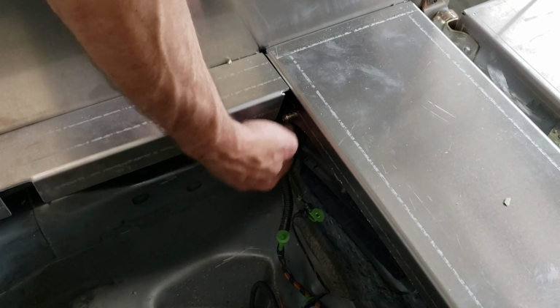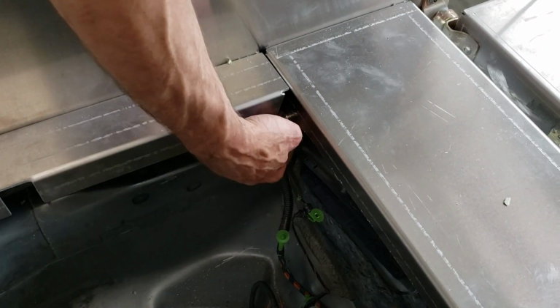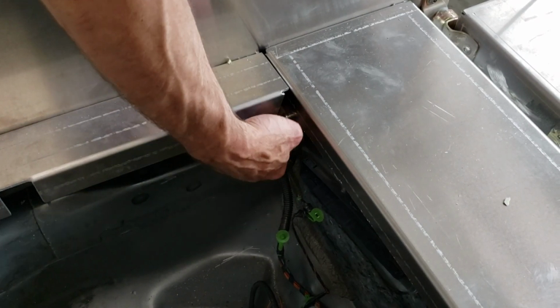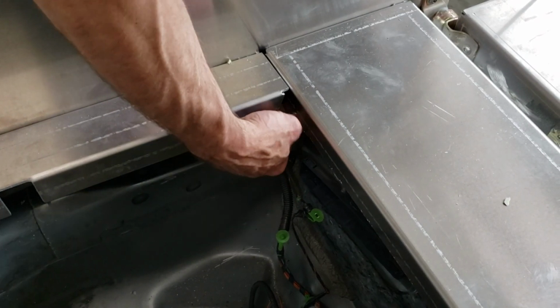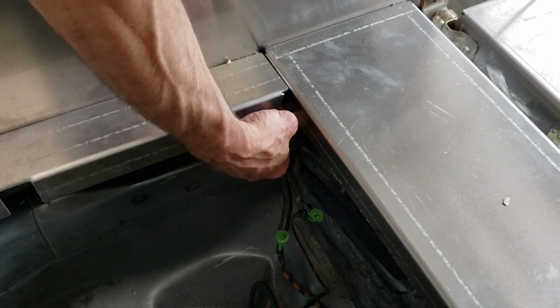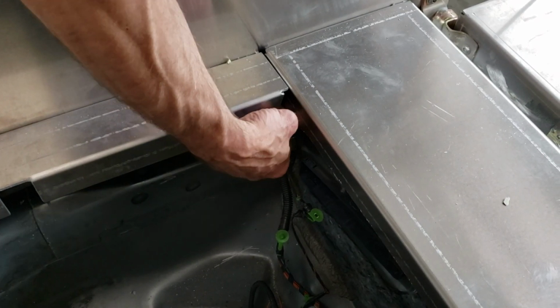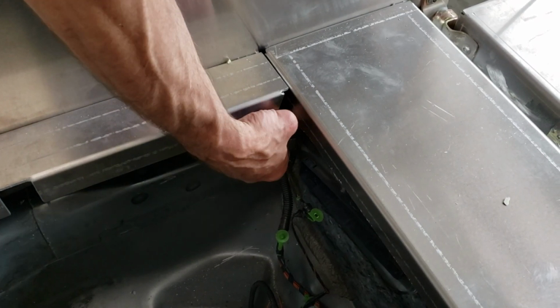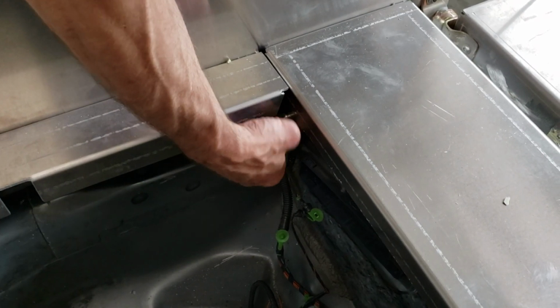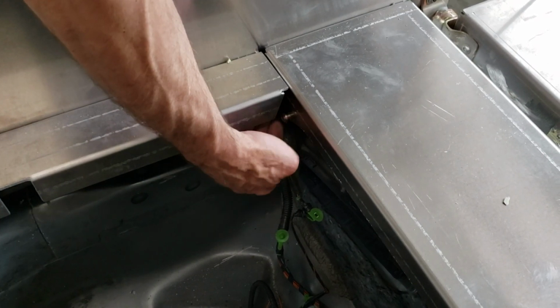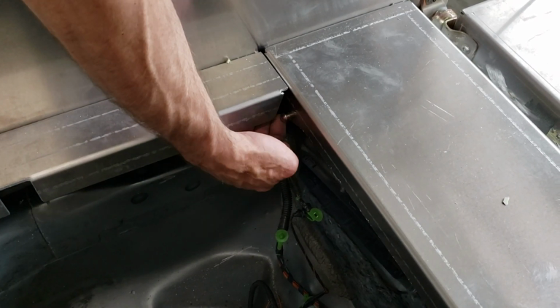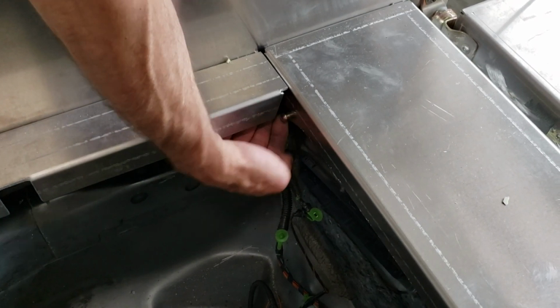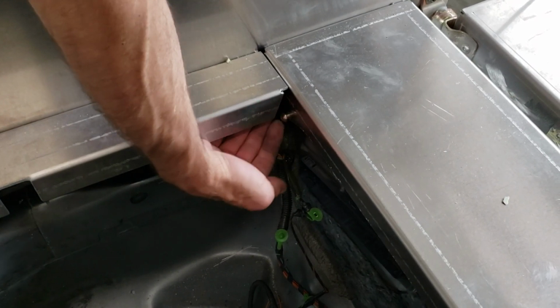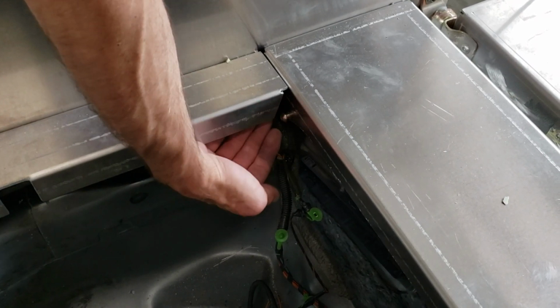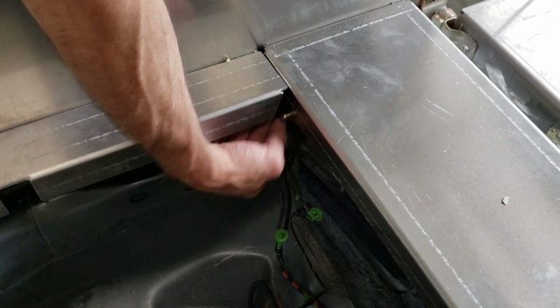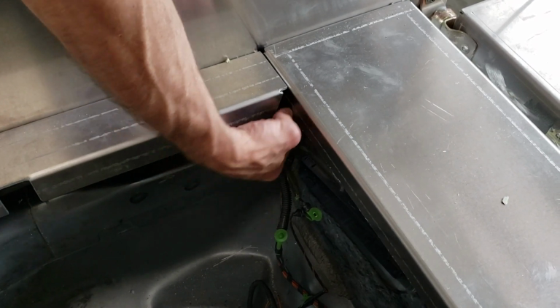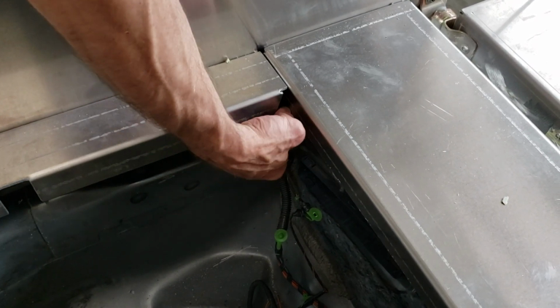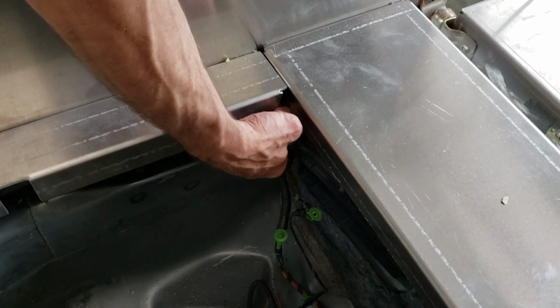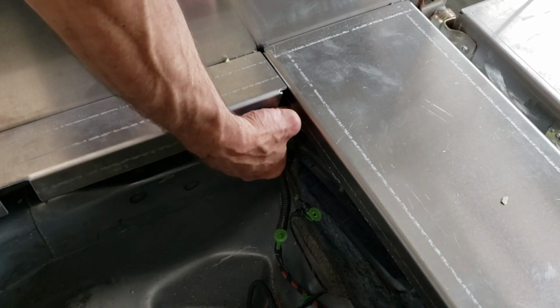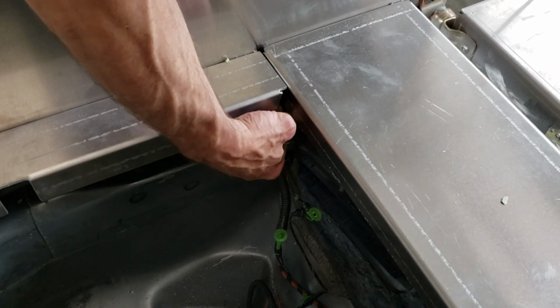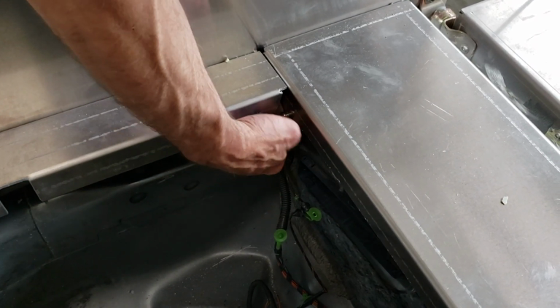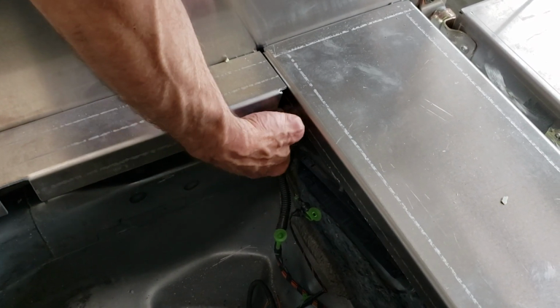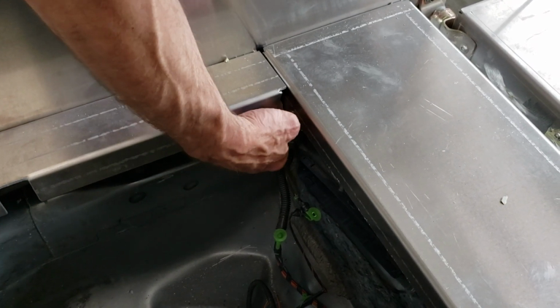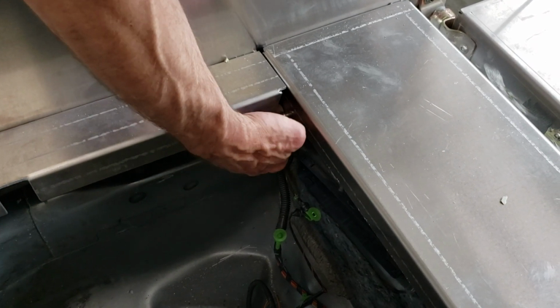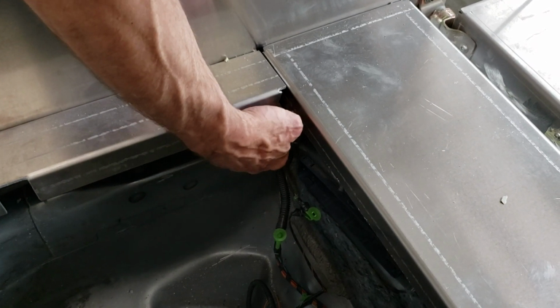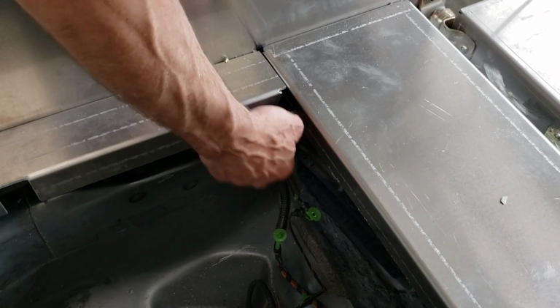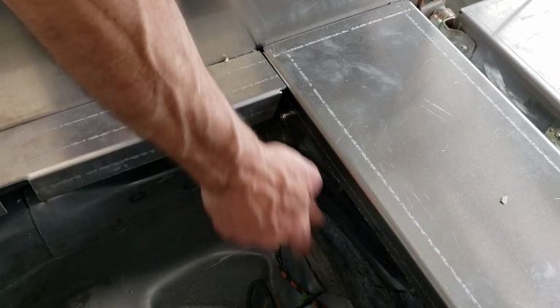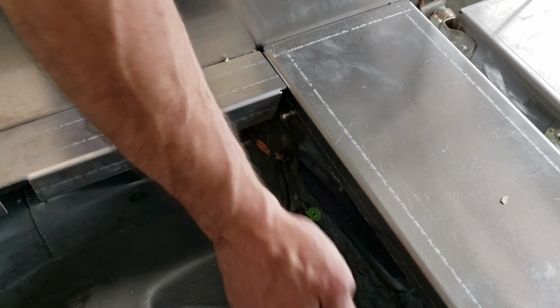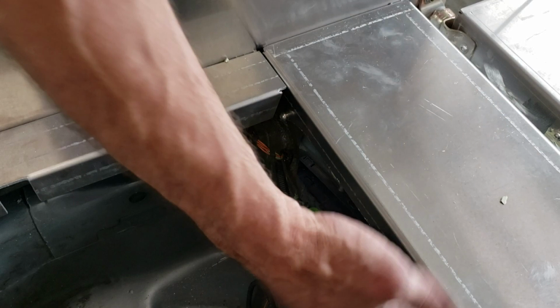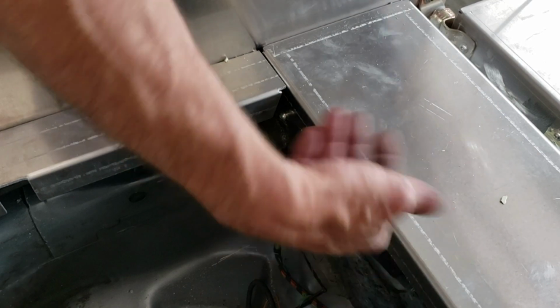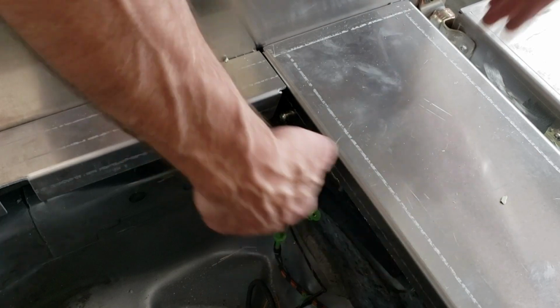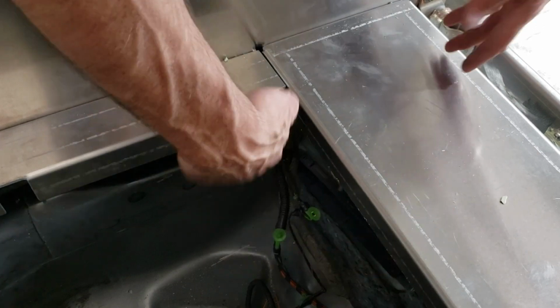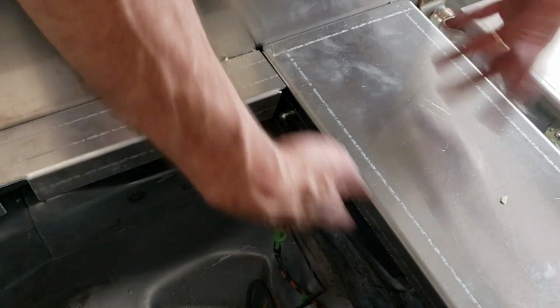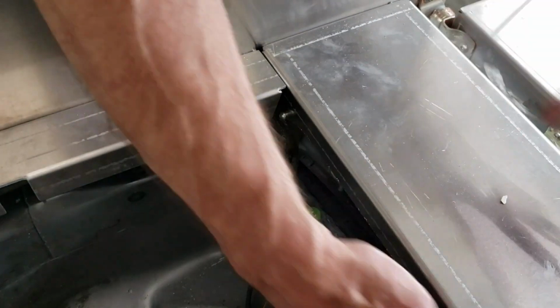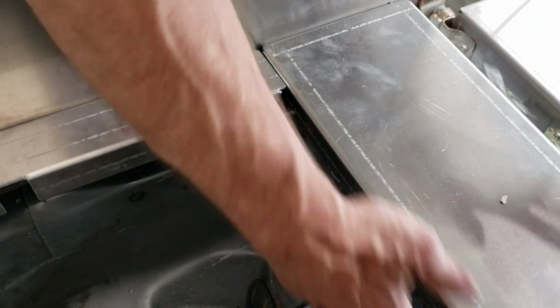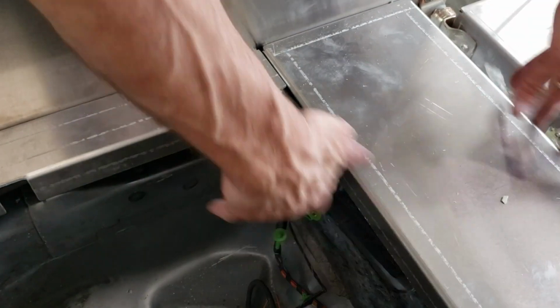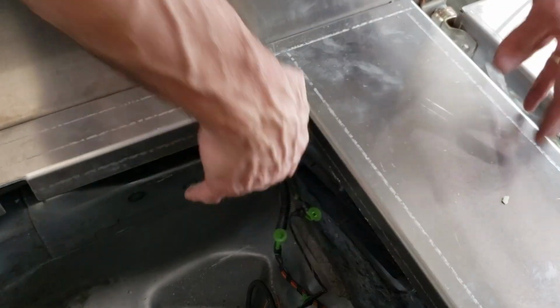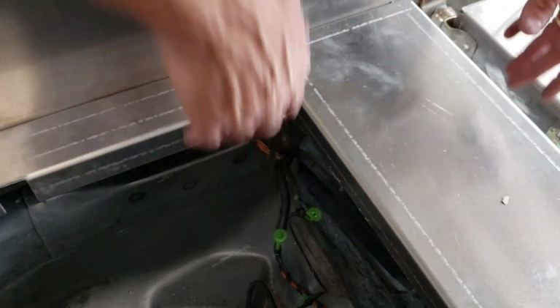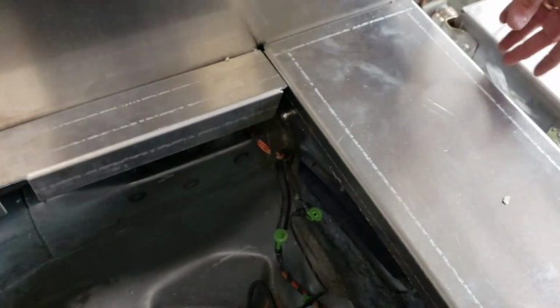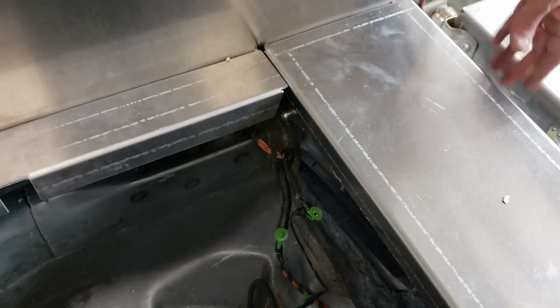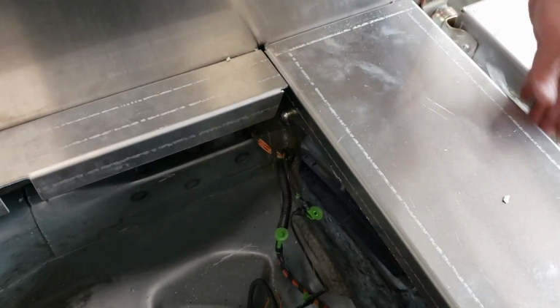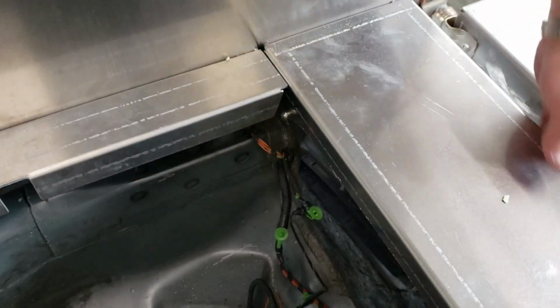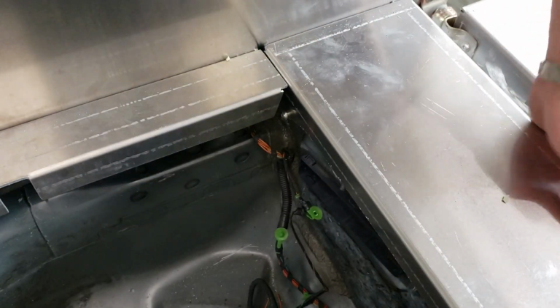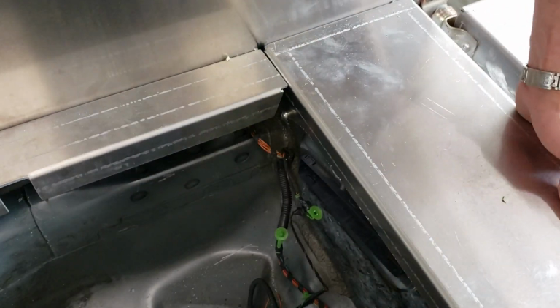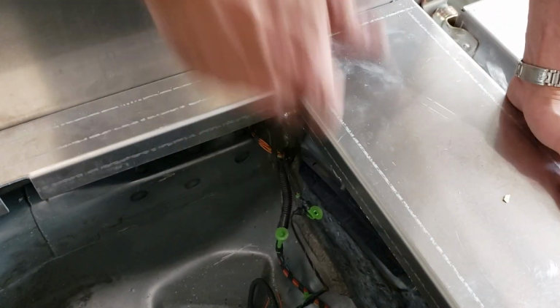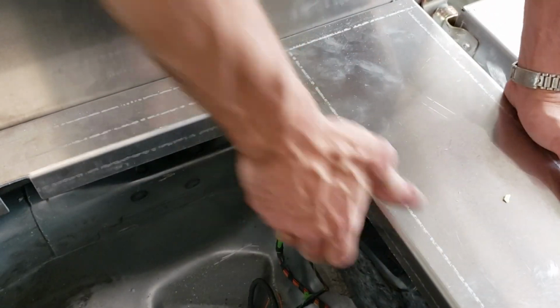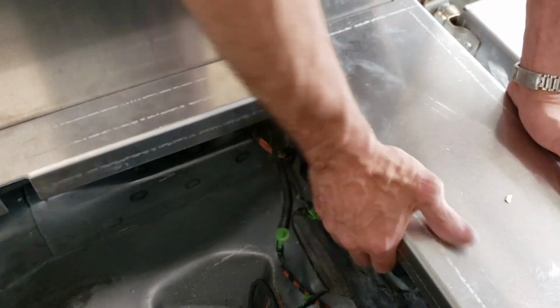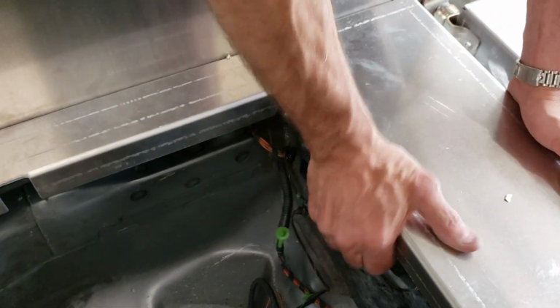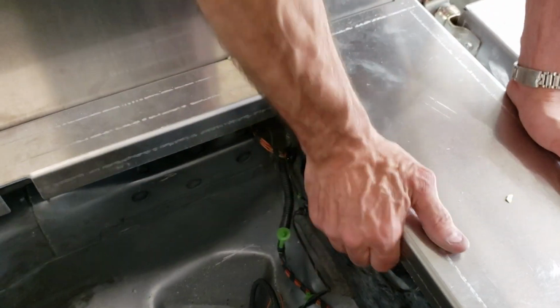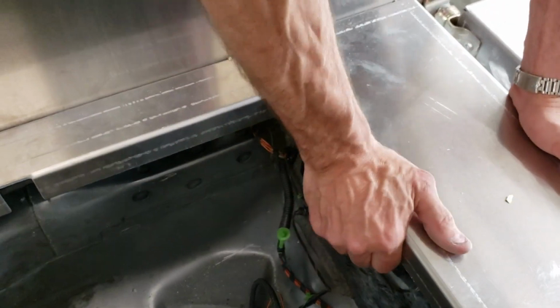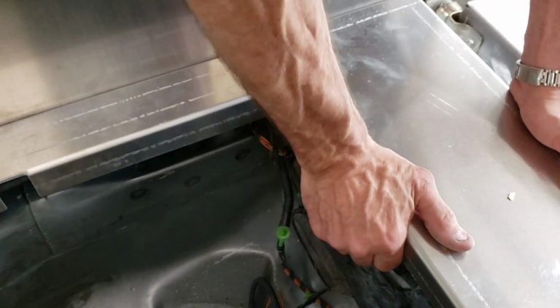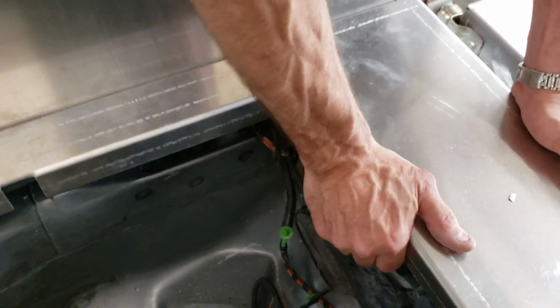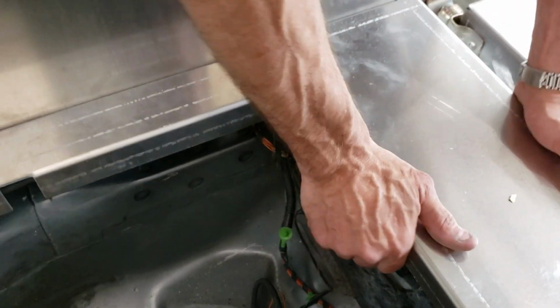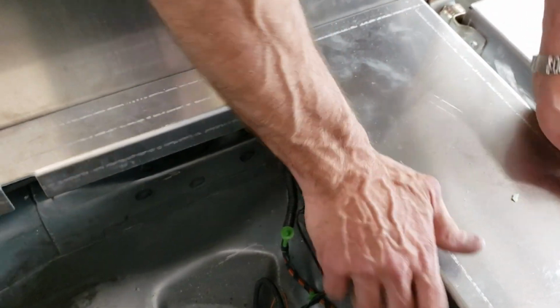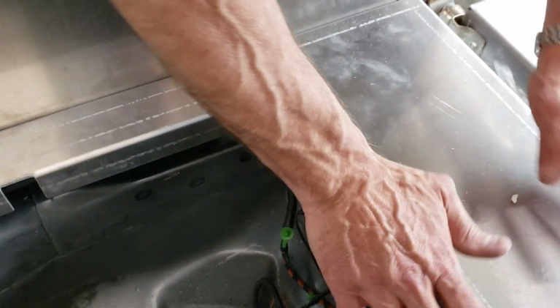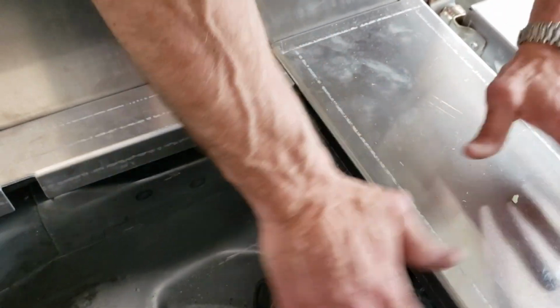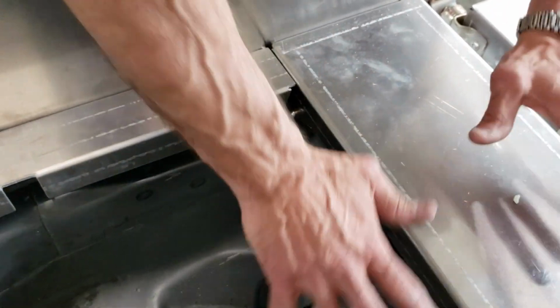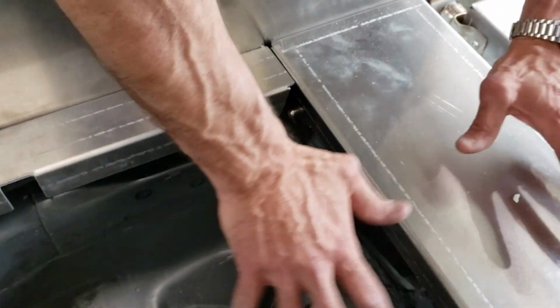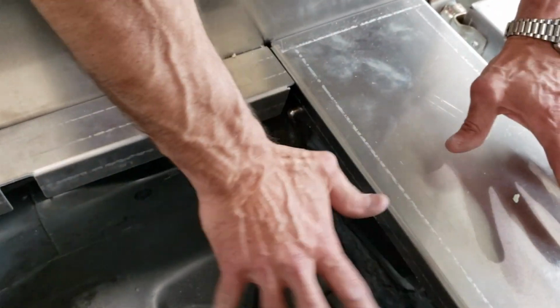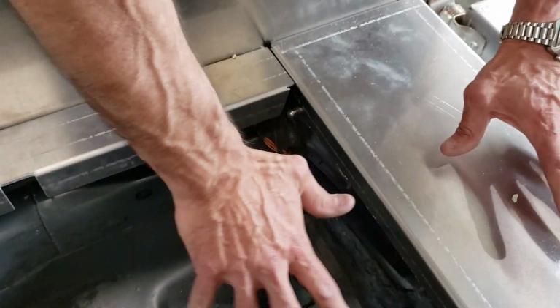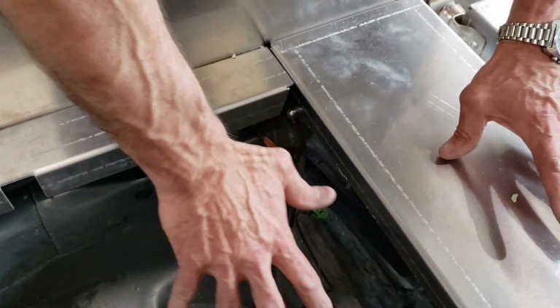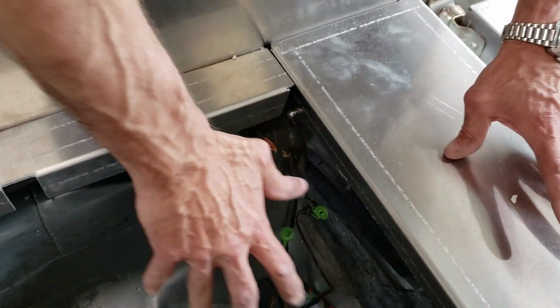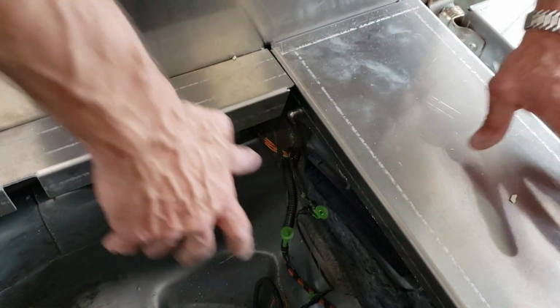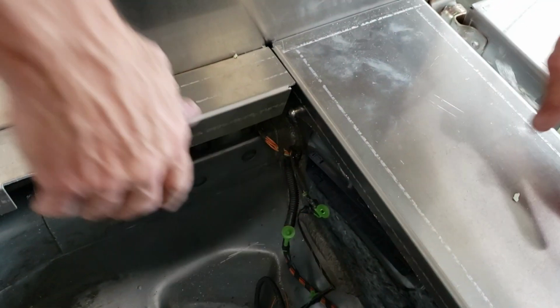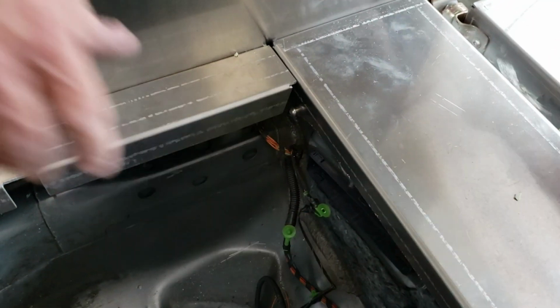I just took an eight millimeter and threaded it in partially to make sure we were lined up. Remember, all this jiggles still — we haven't tightened anything down.